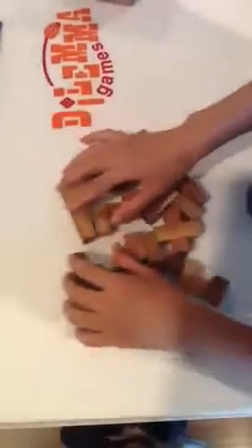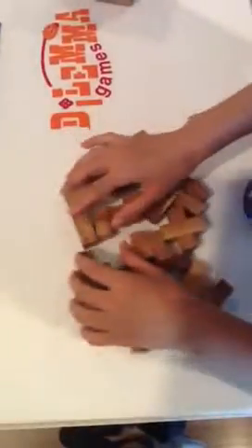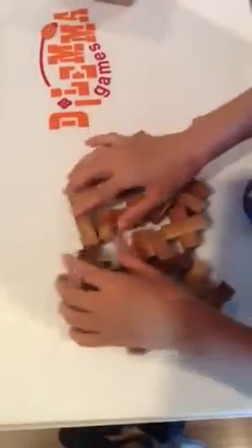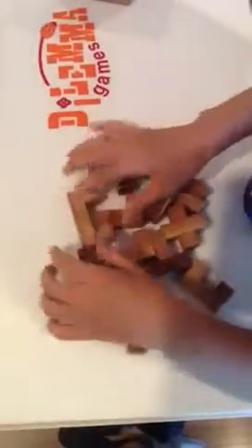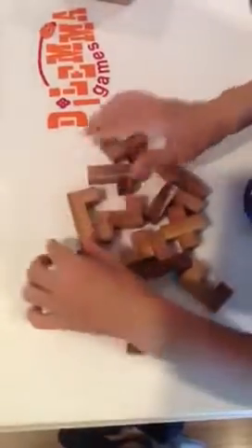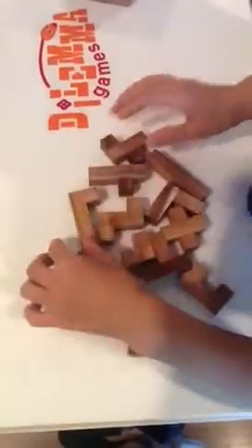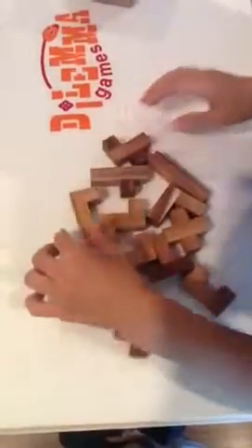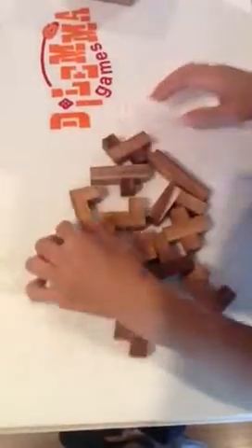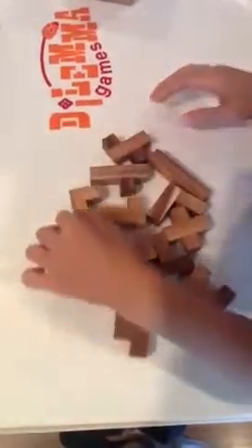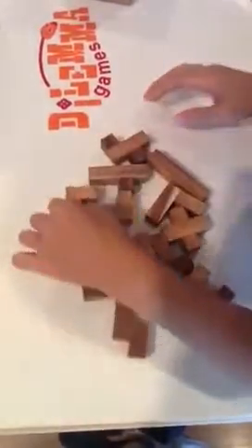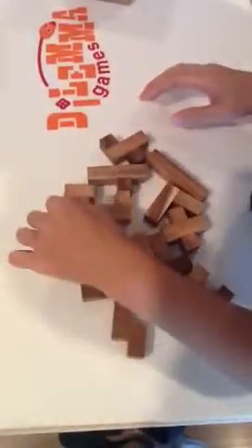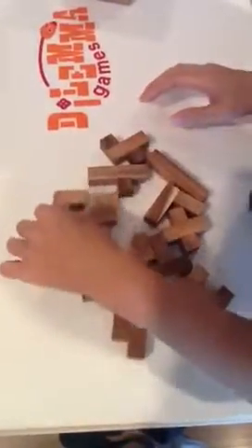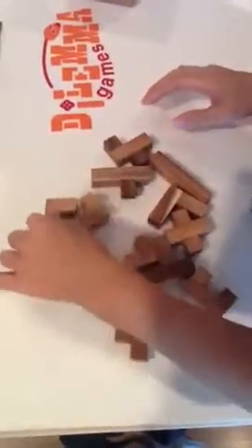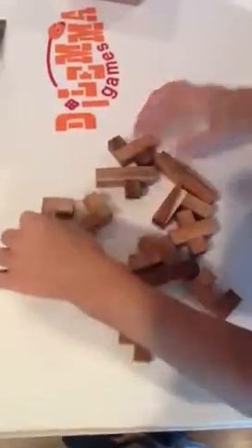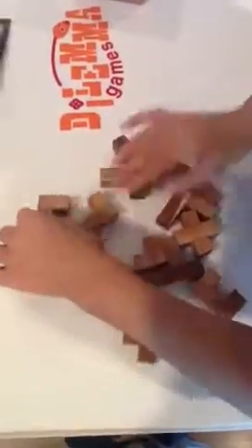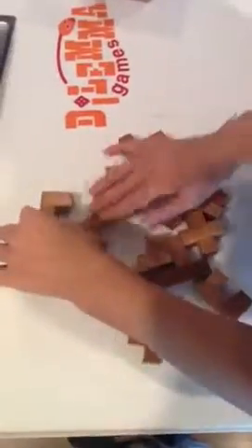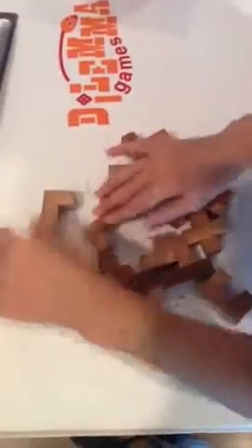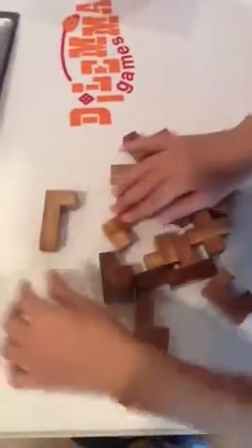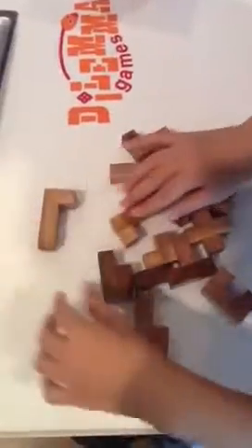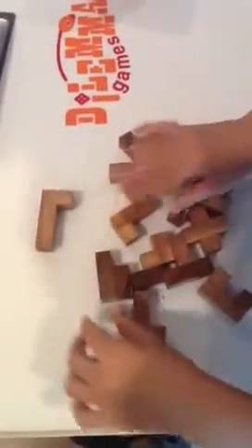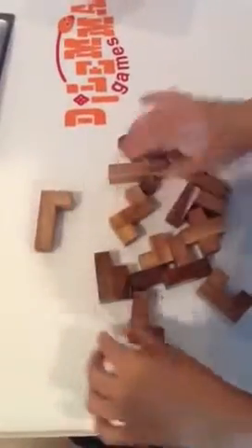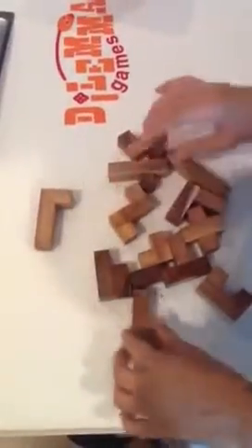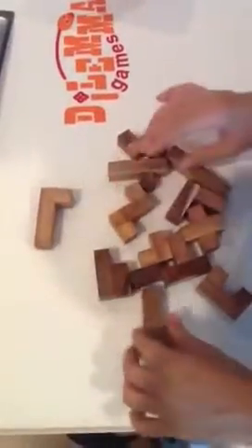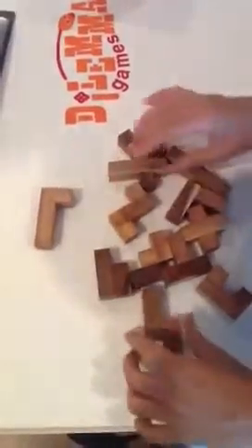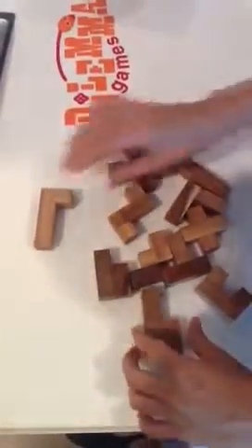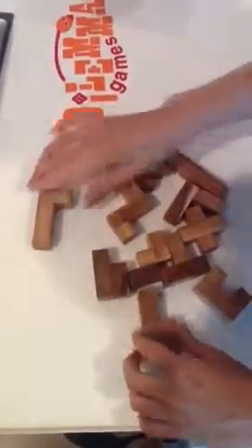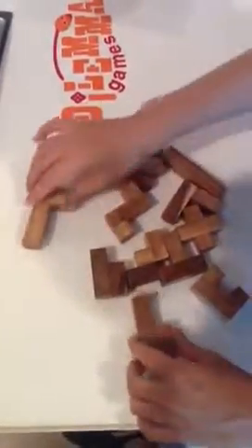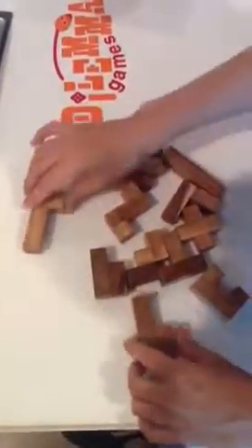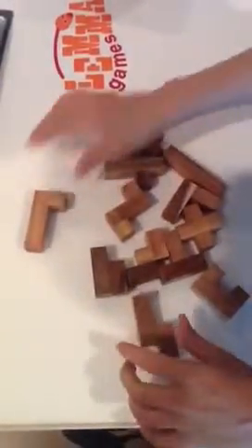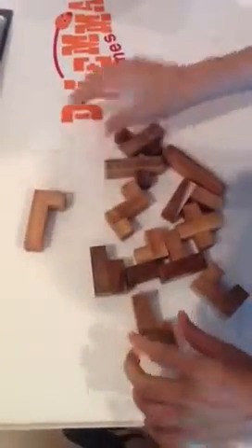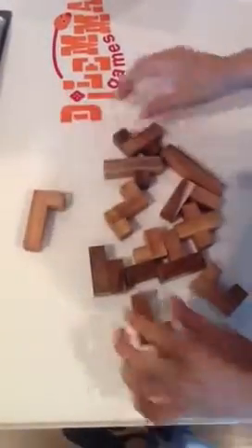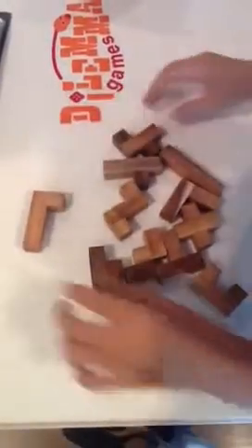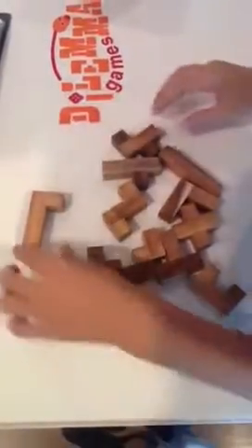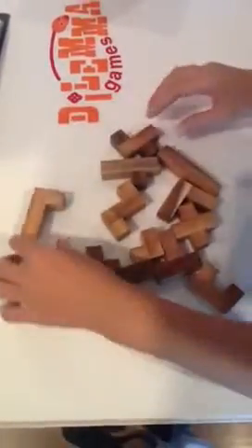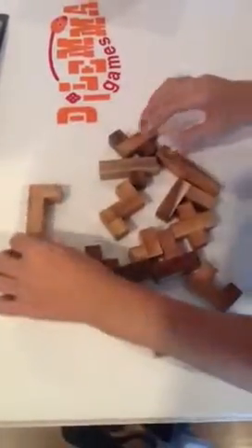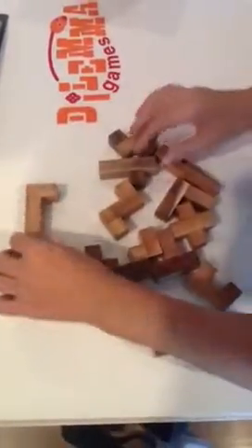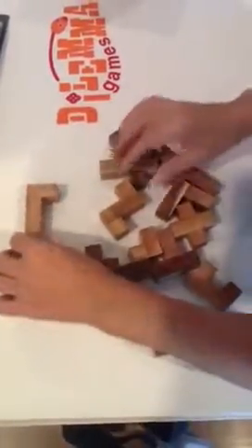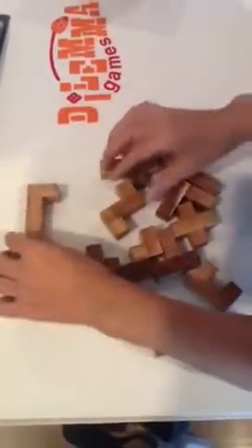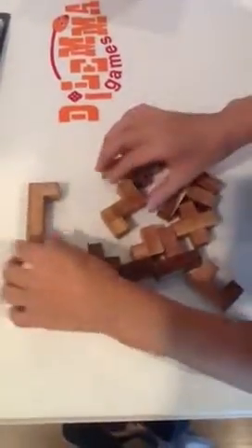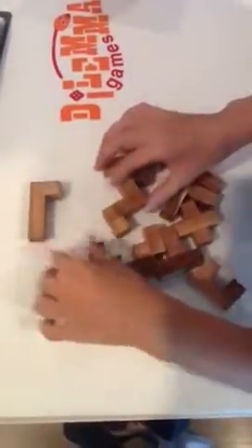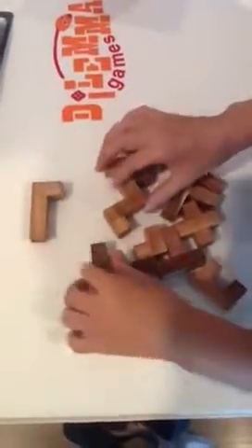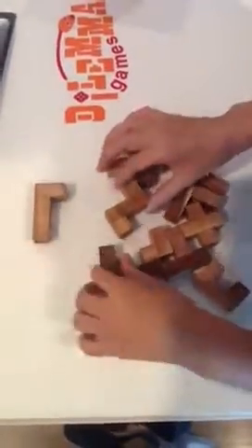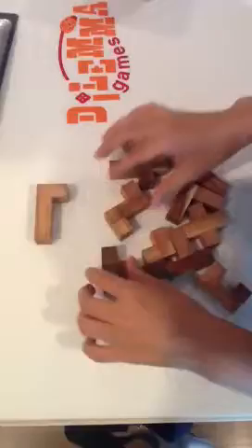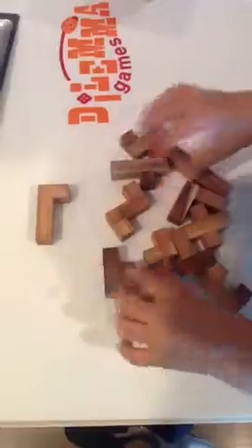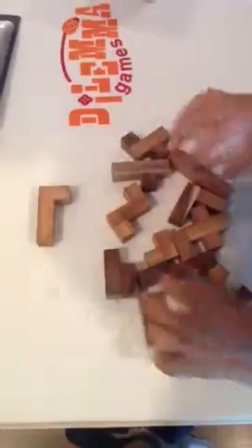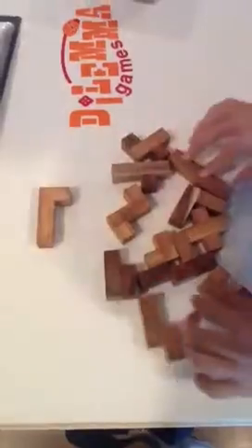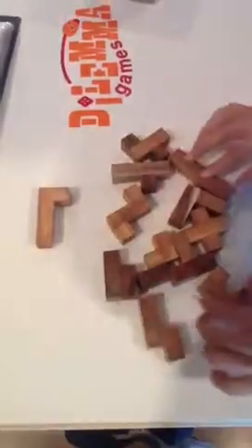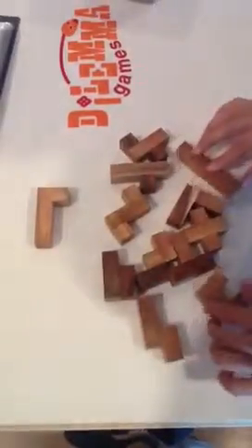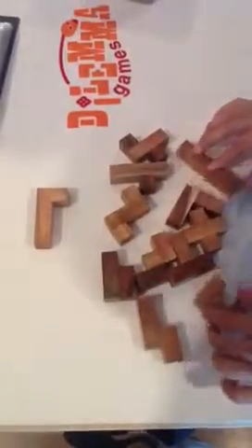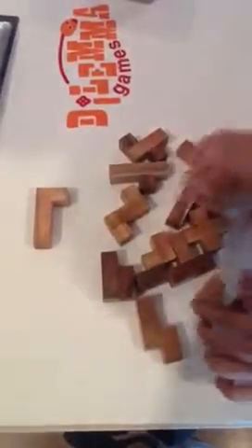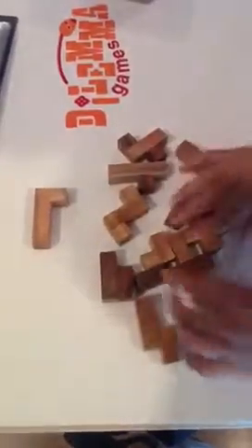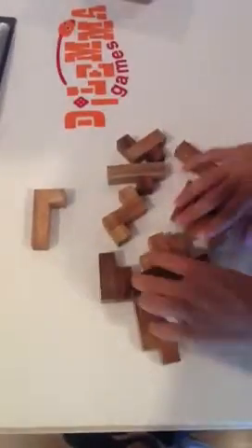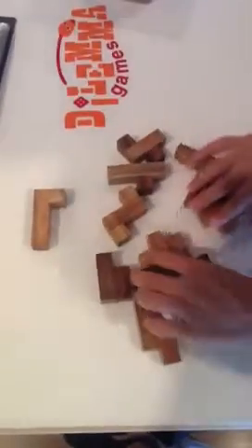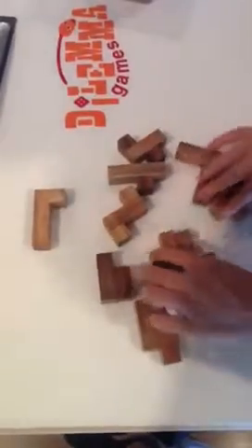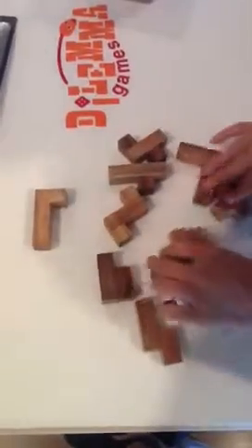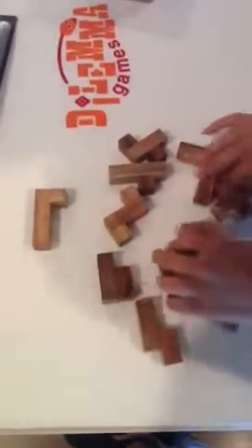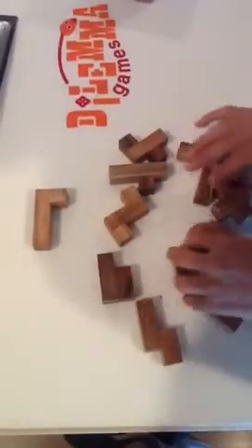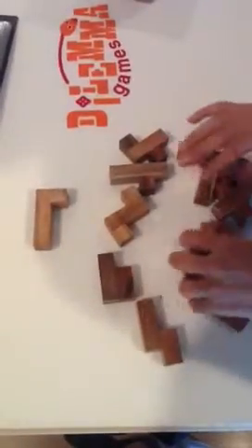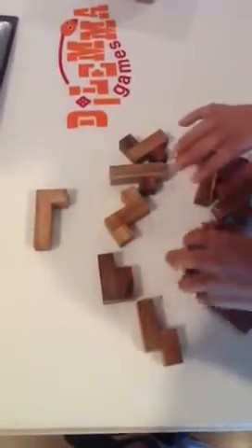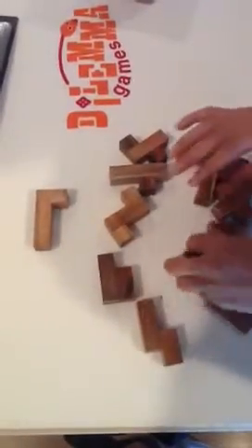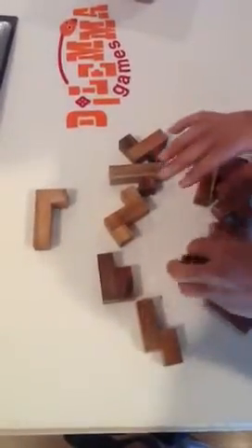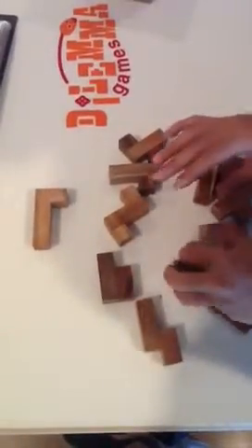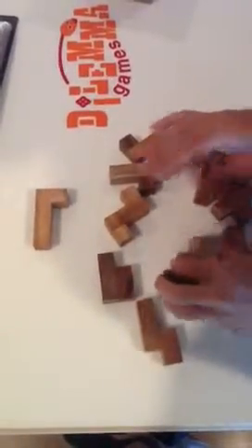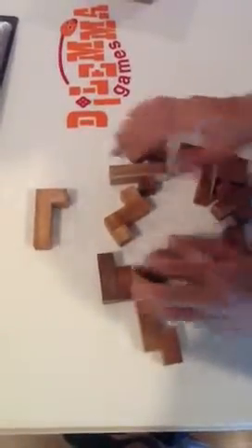We start with the first layer. Here is the L shape. Then you are looking for the W shape.